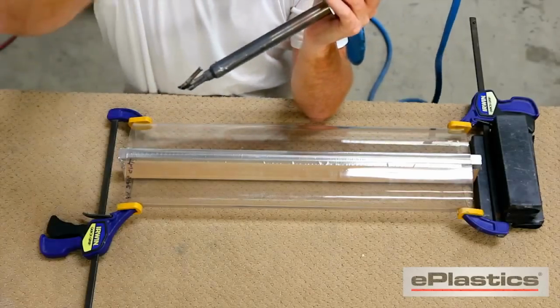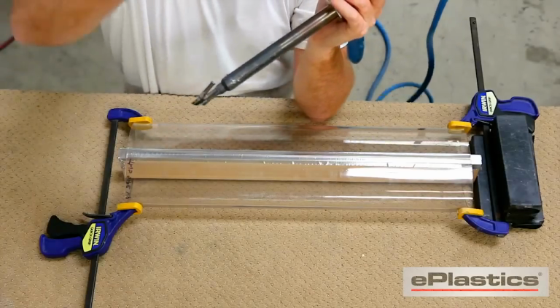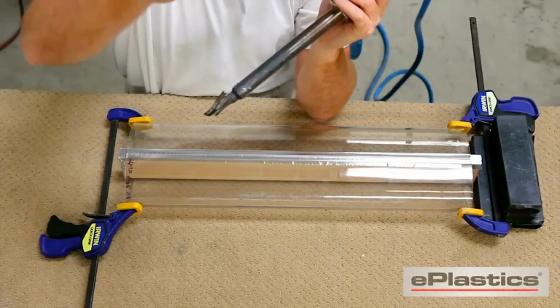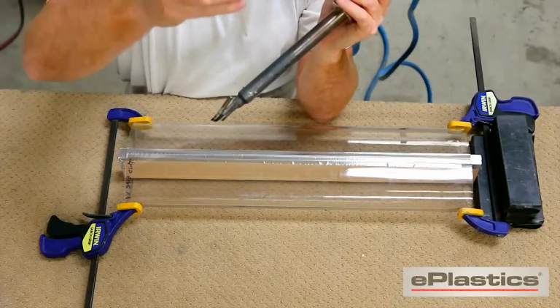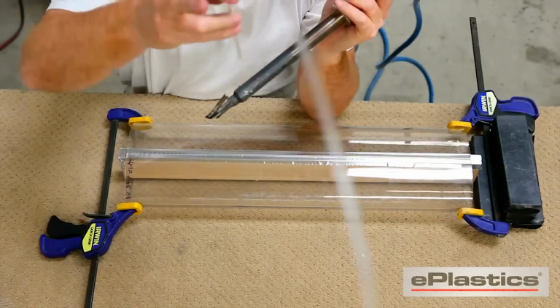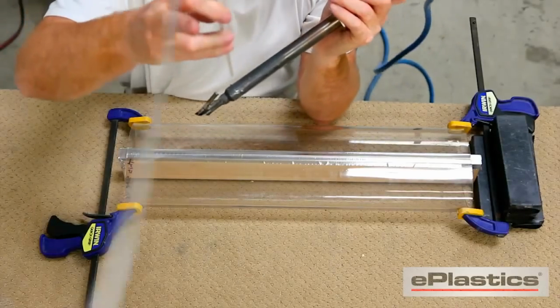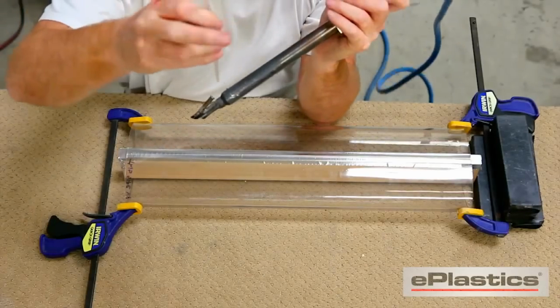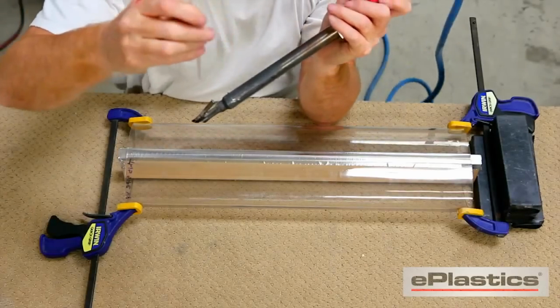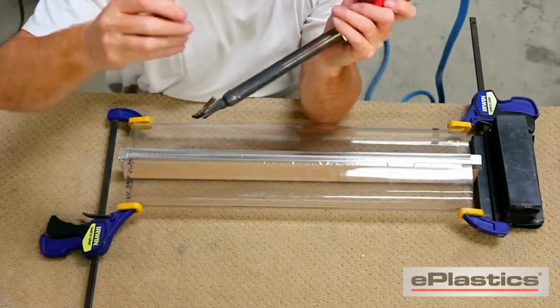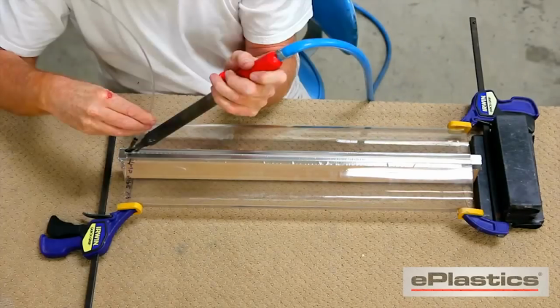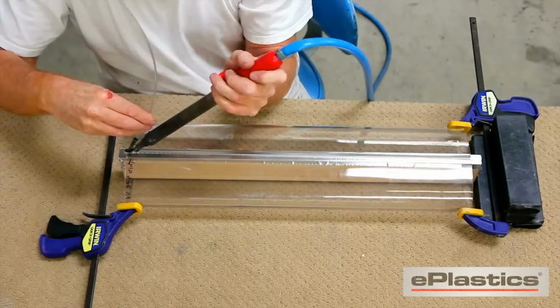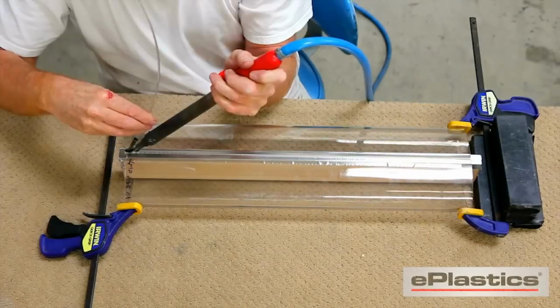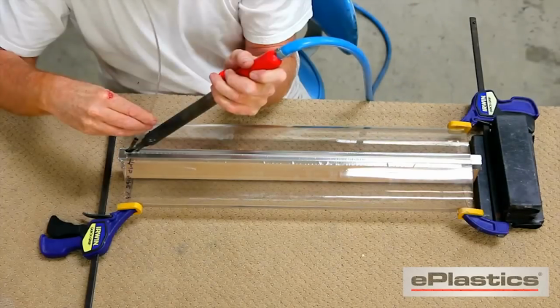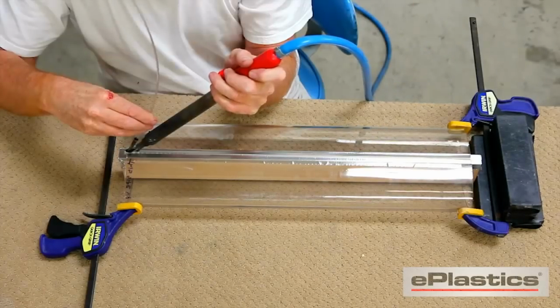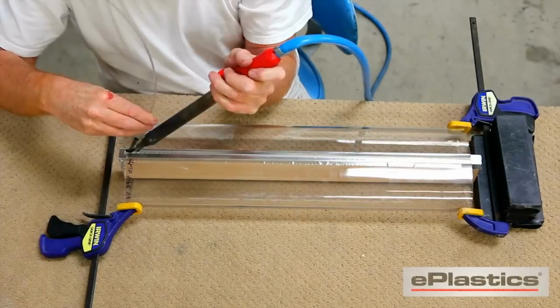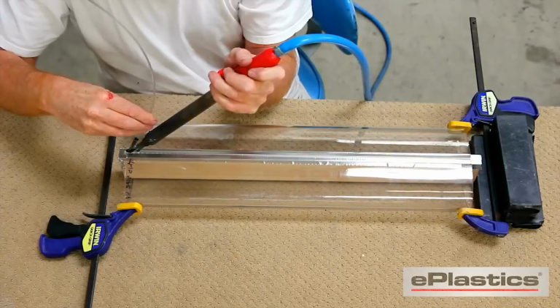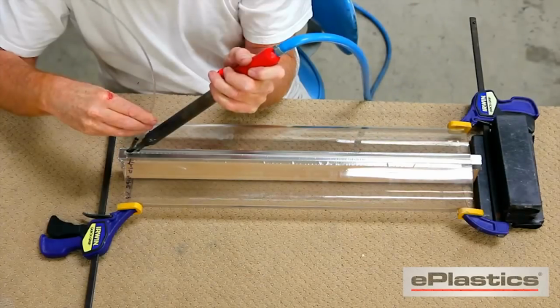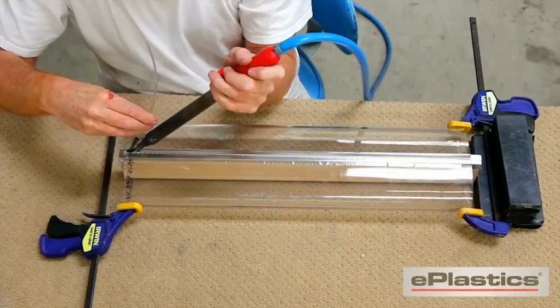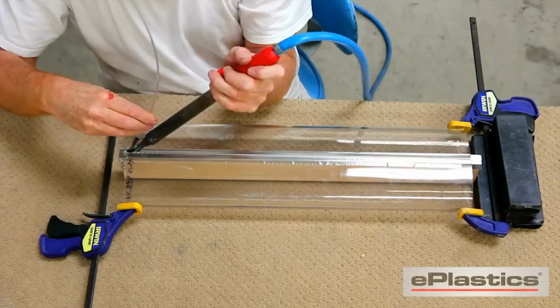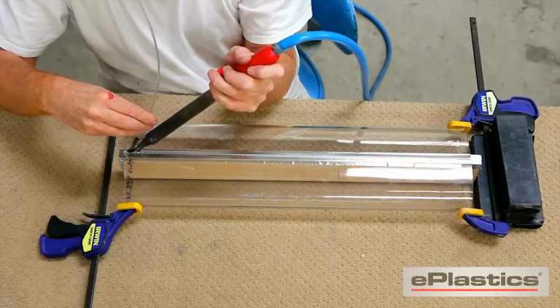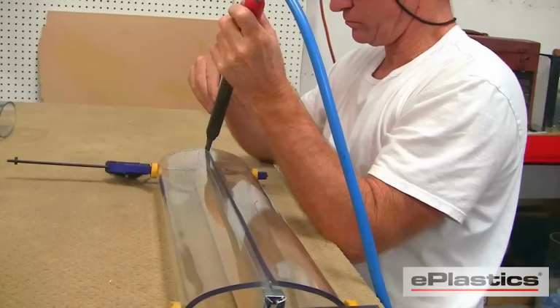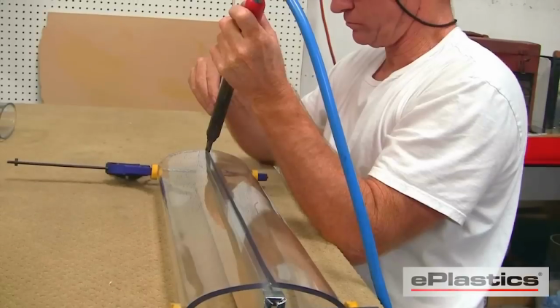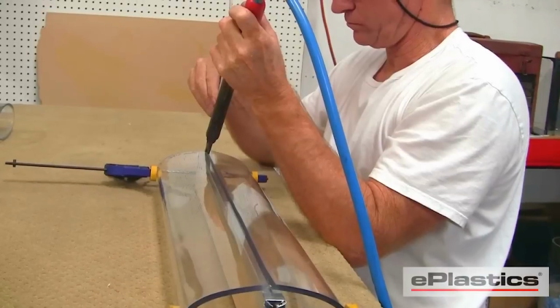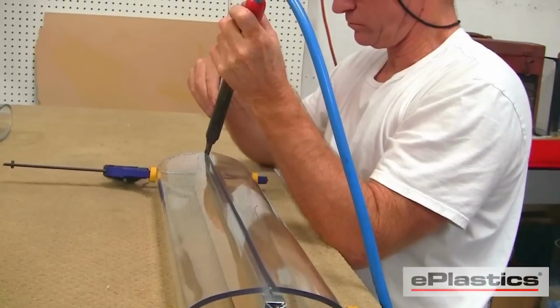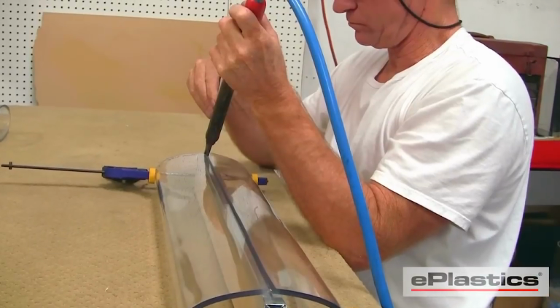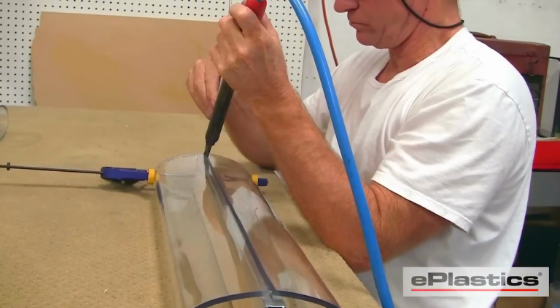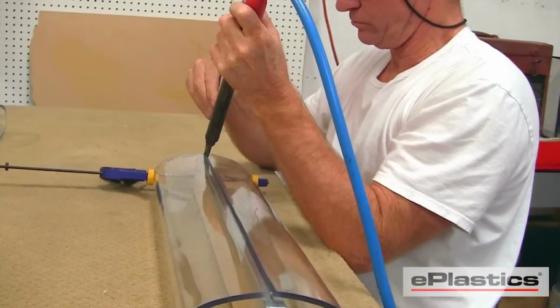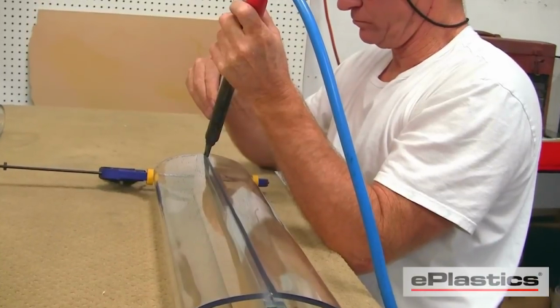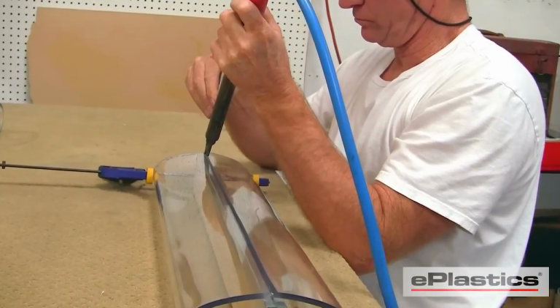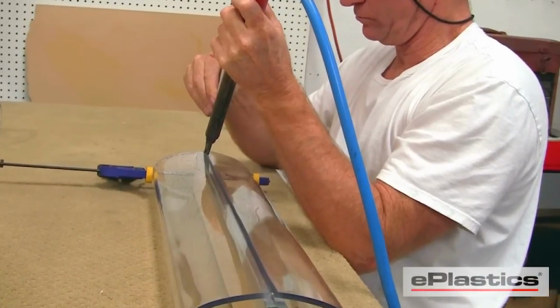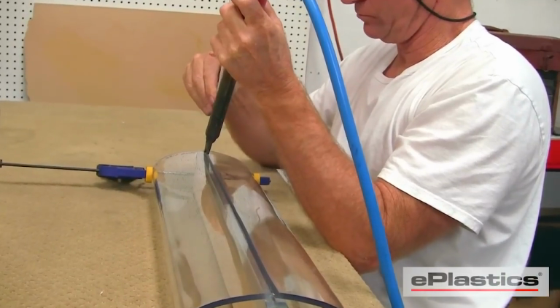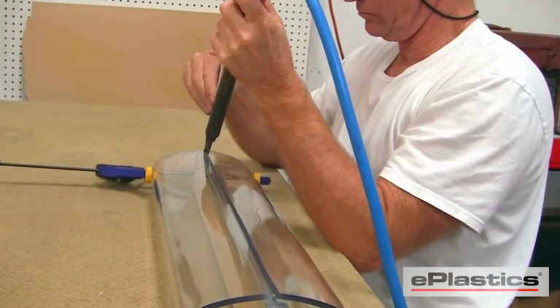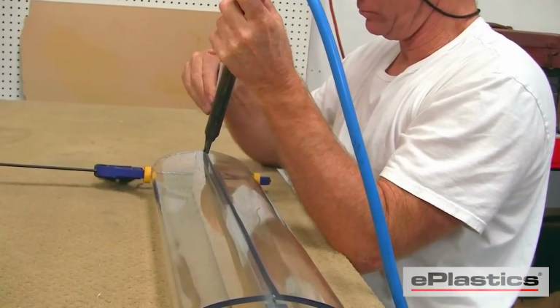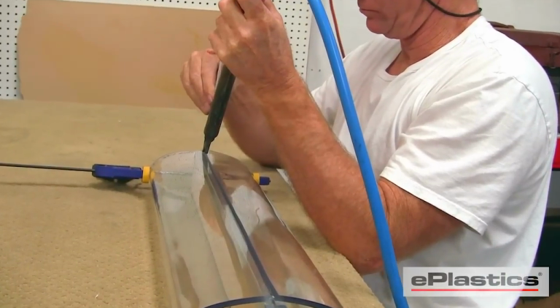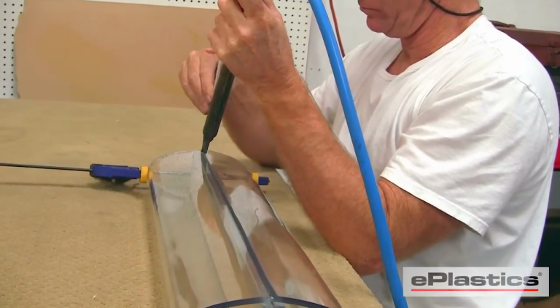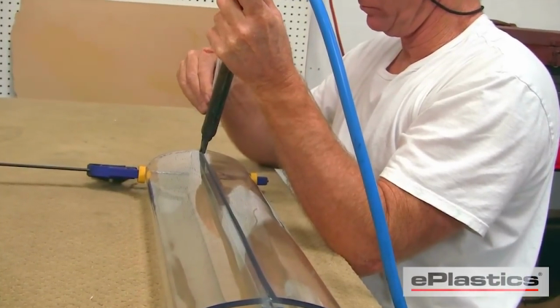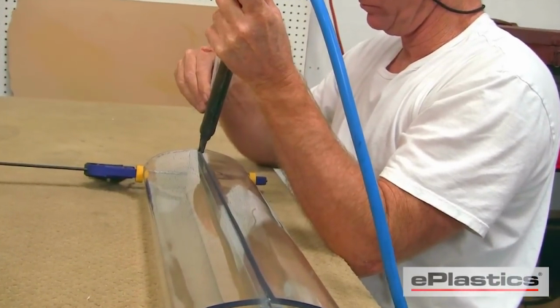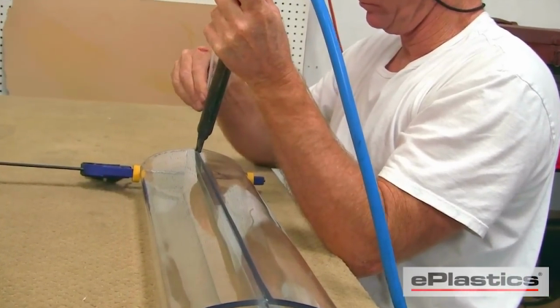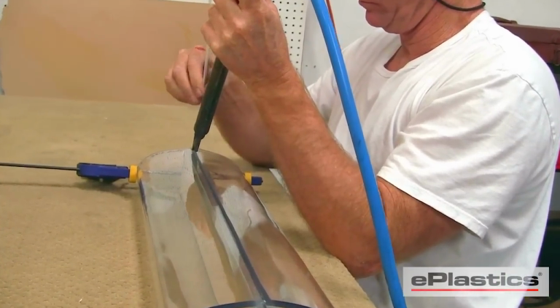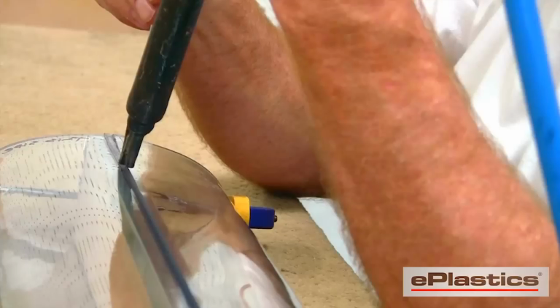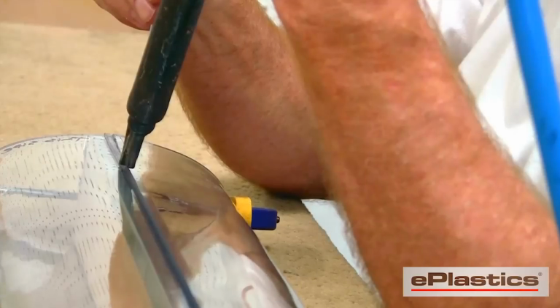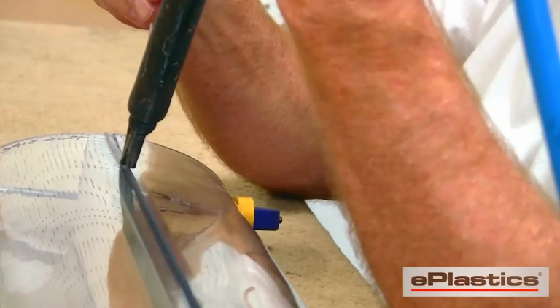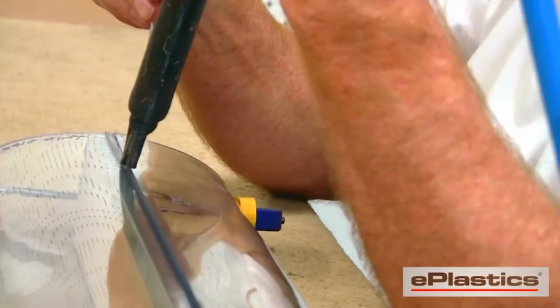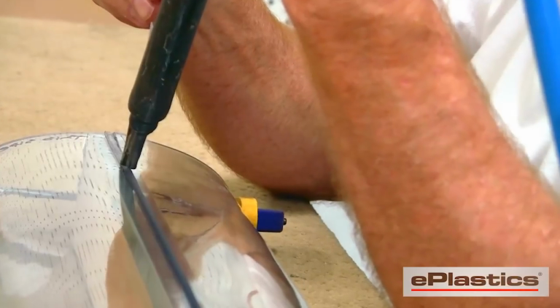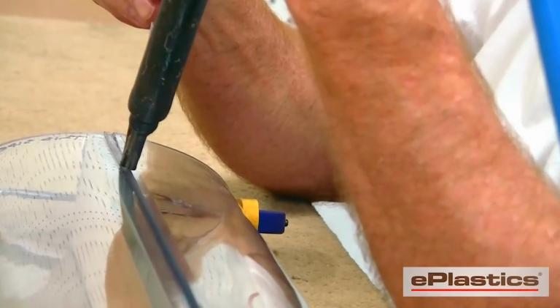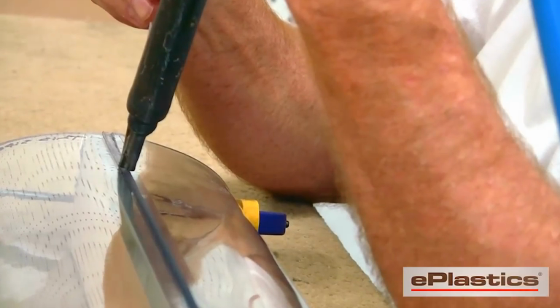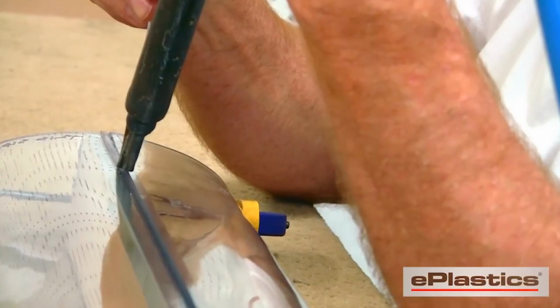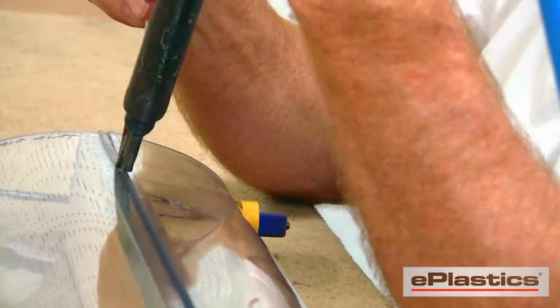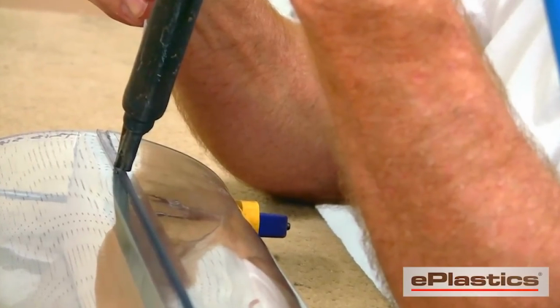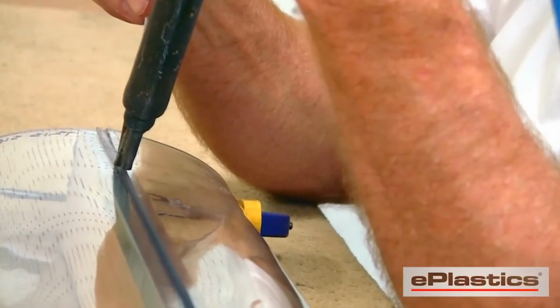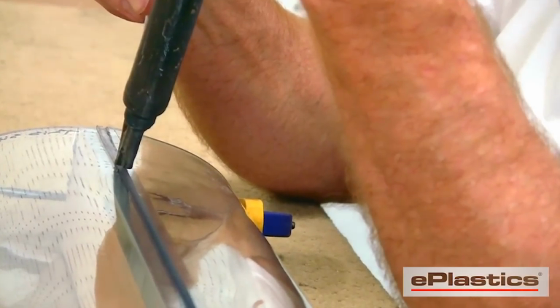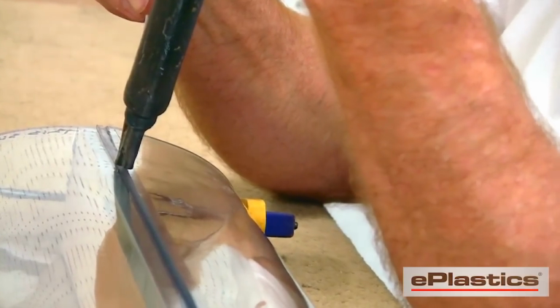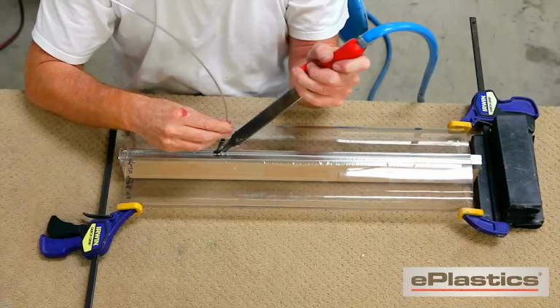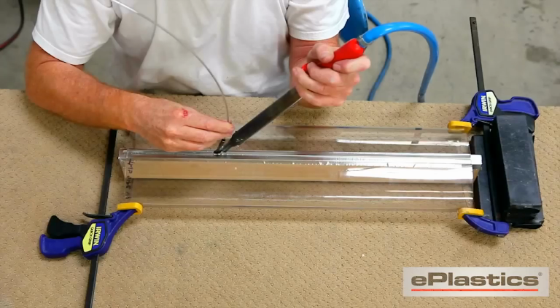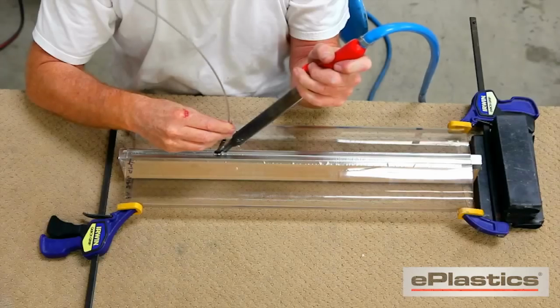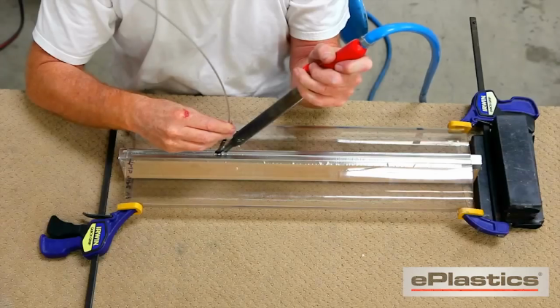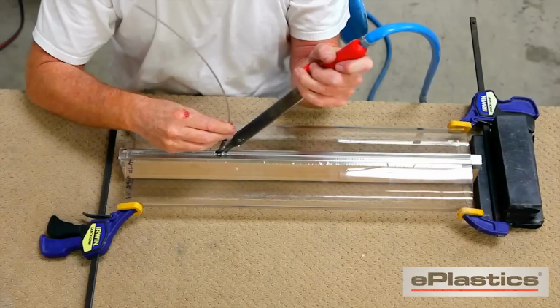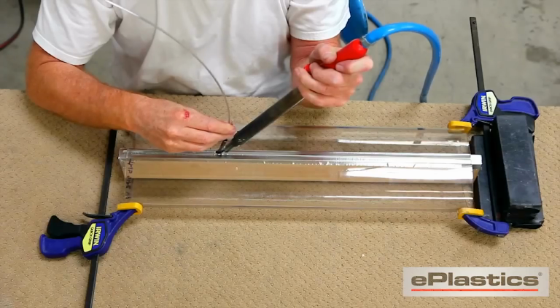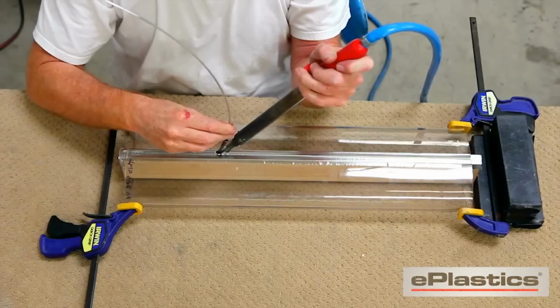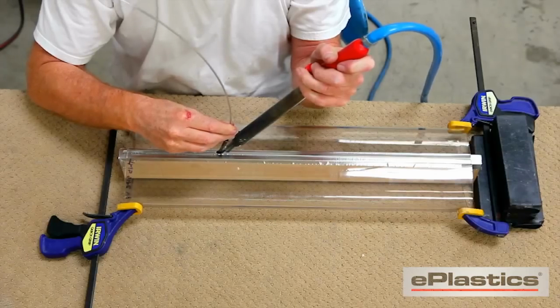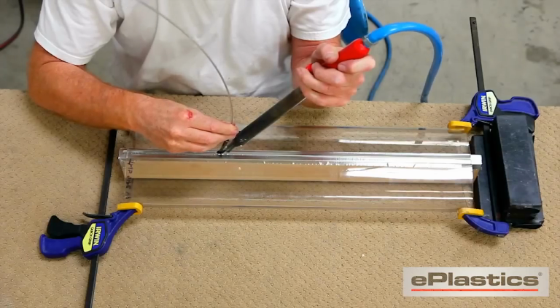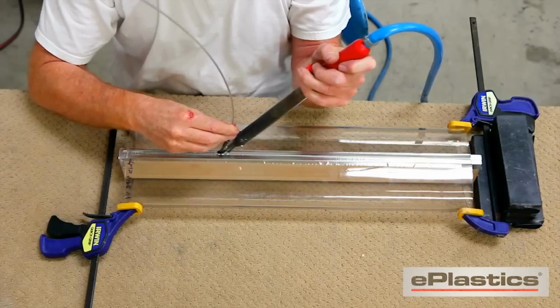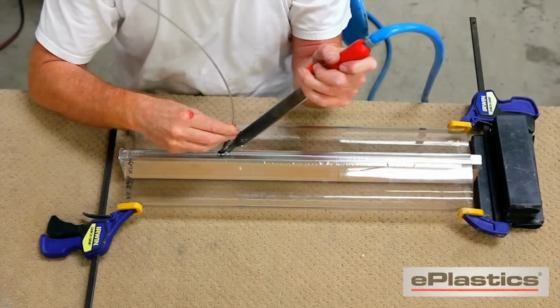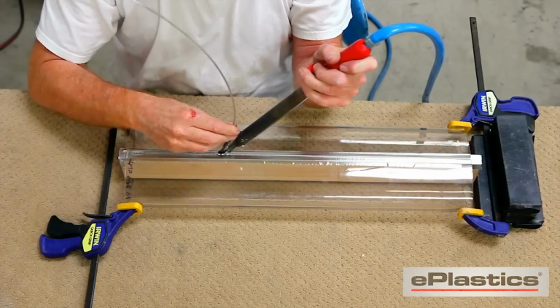Often, secondary processes are required during fabrication. One such process is plastic welding, as you can see being performed here.